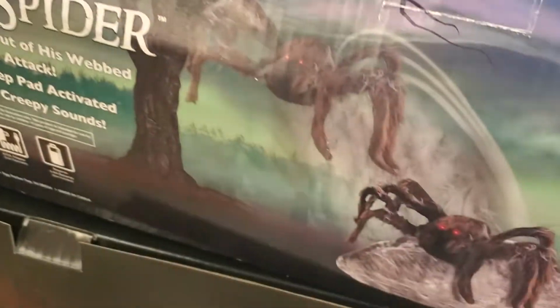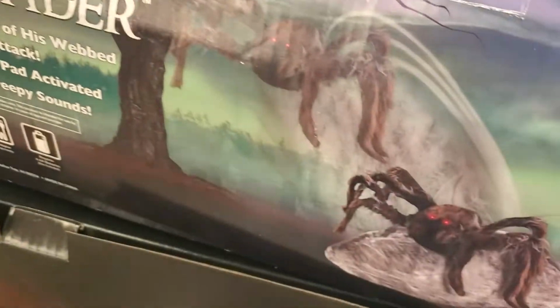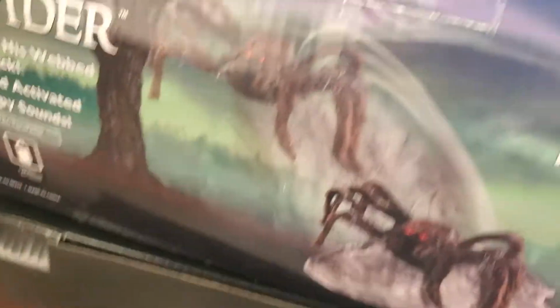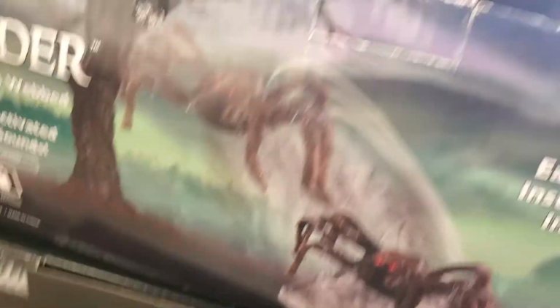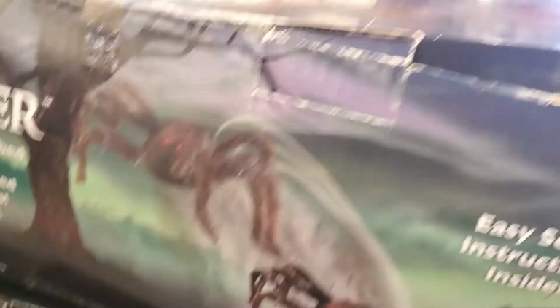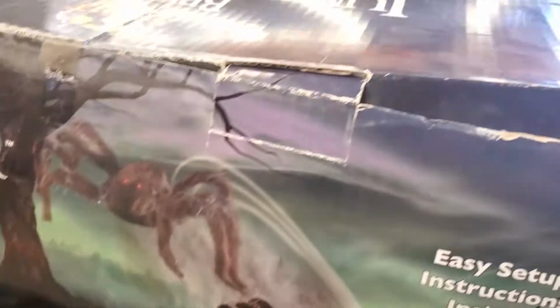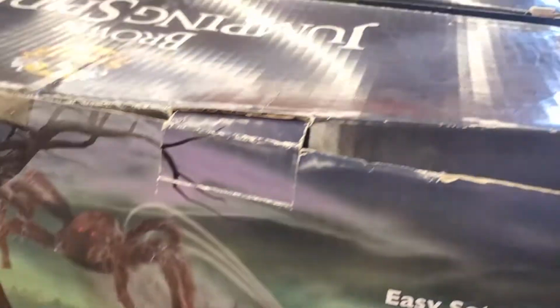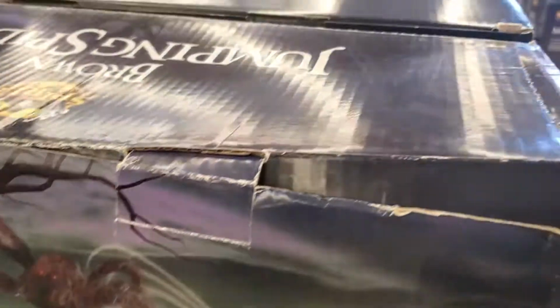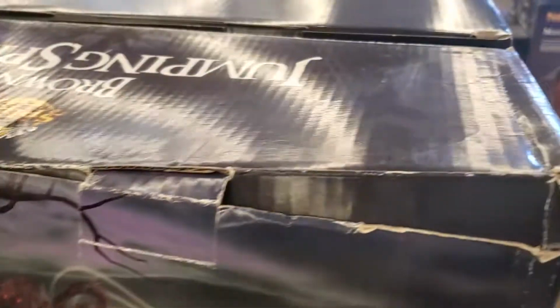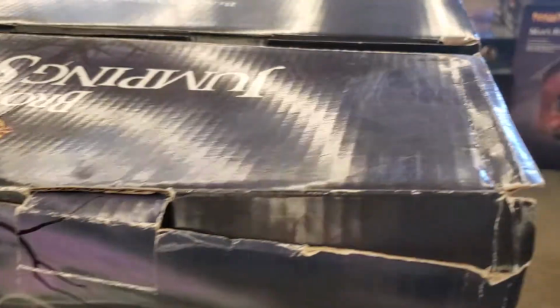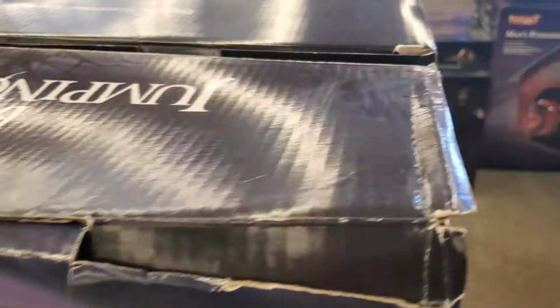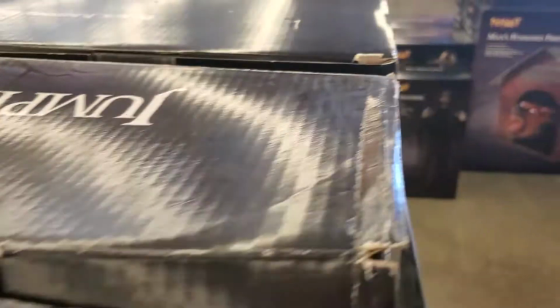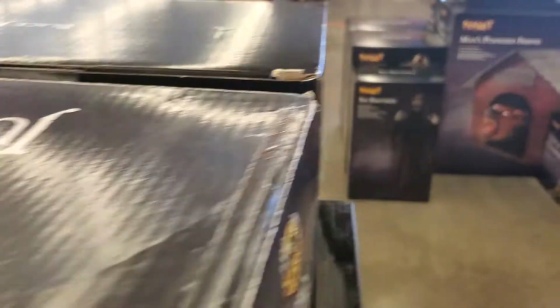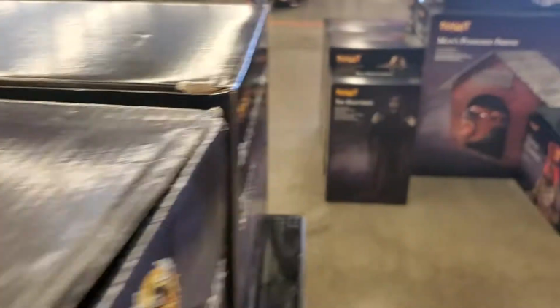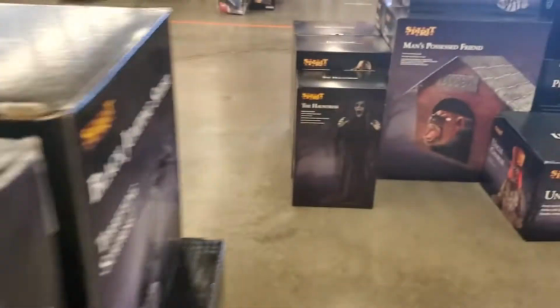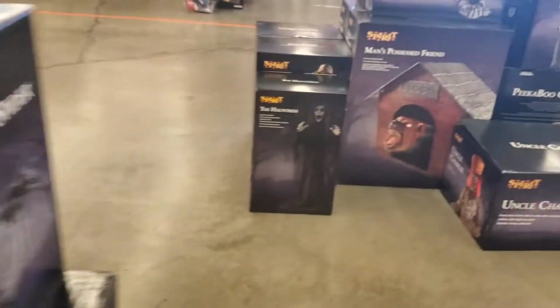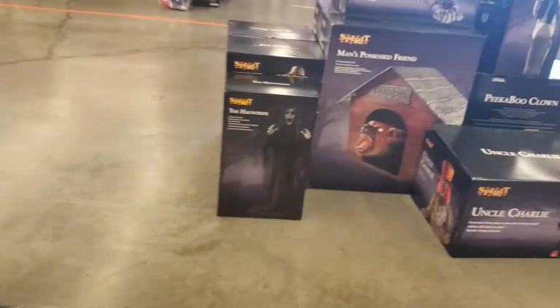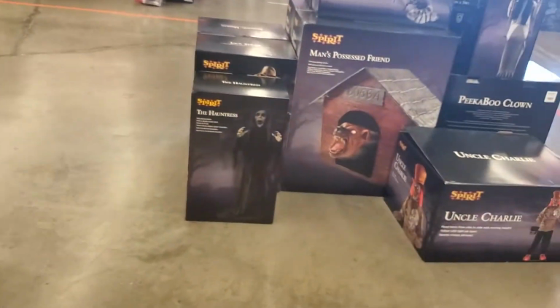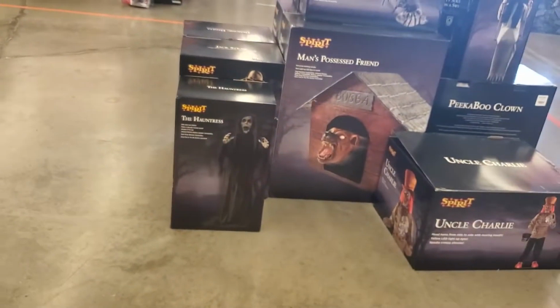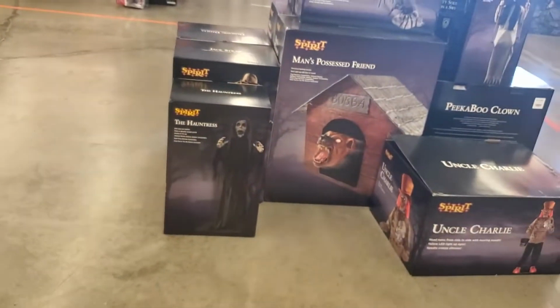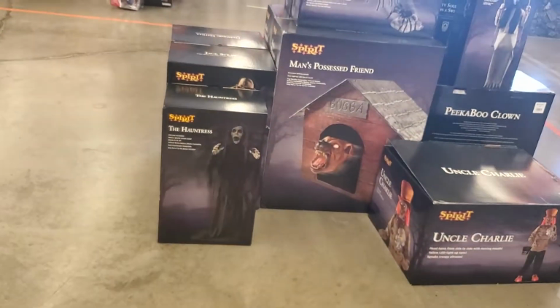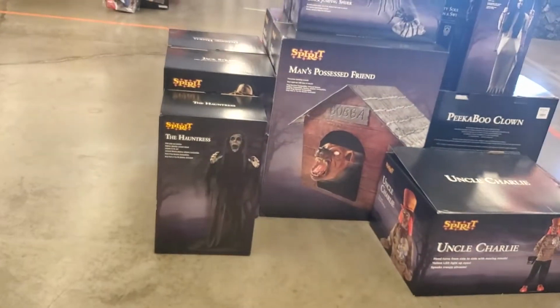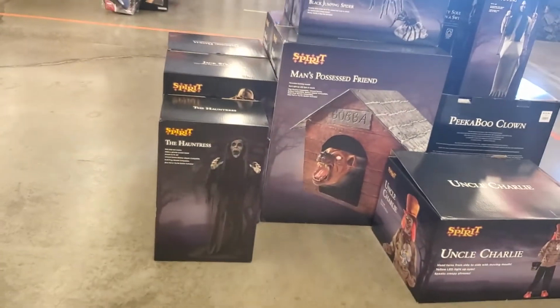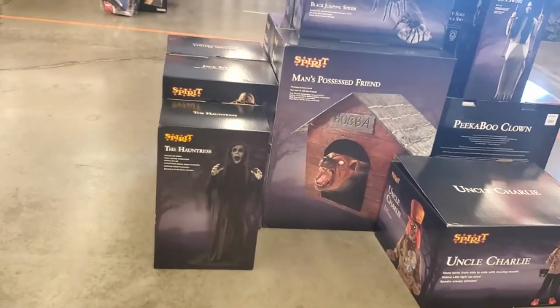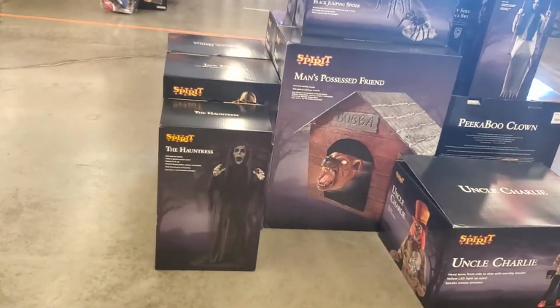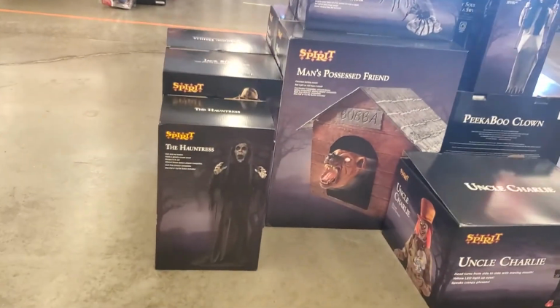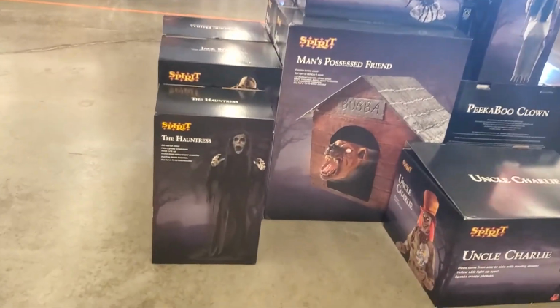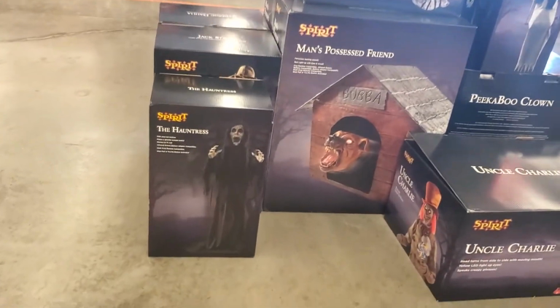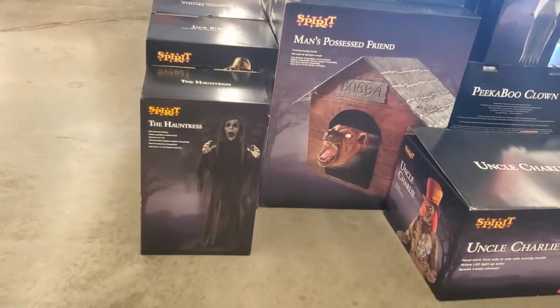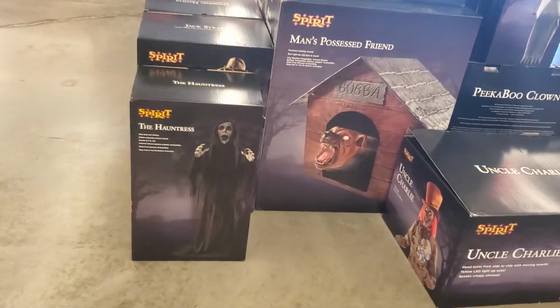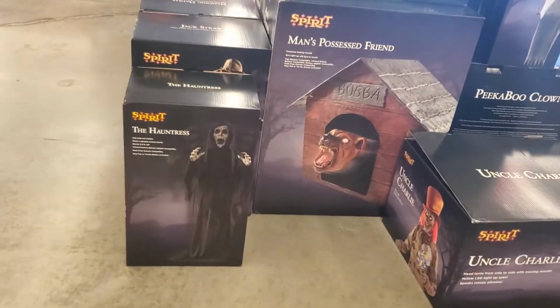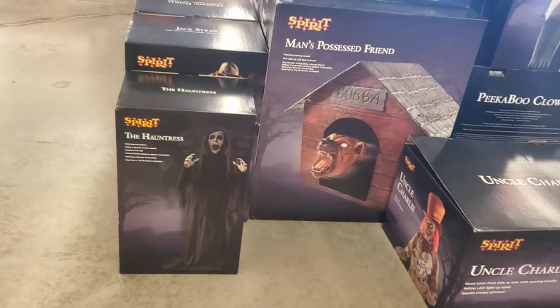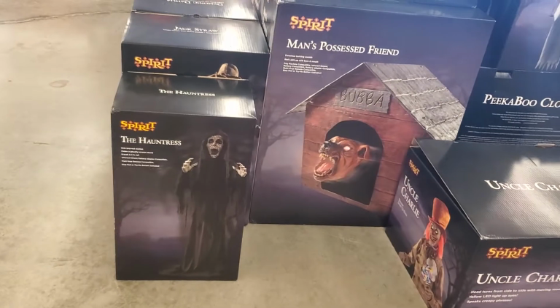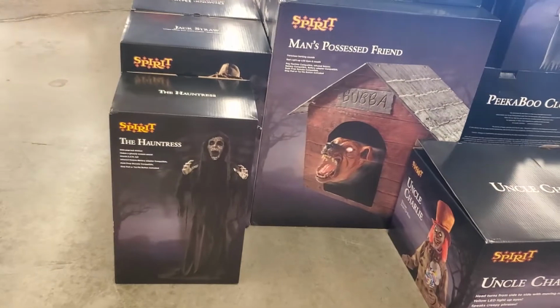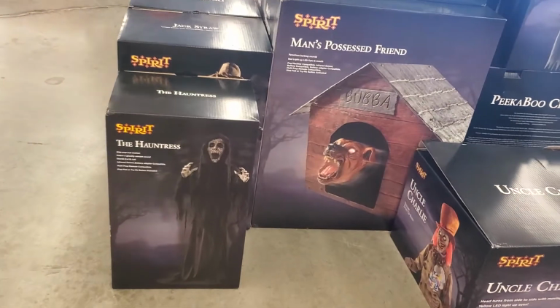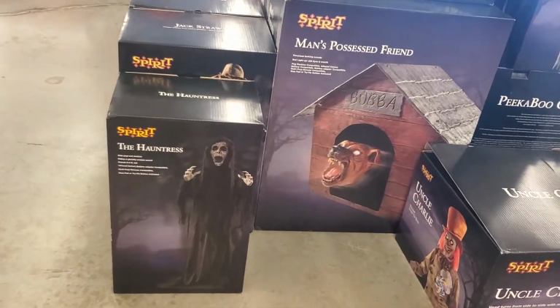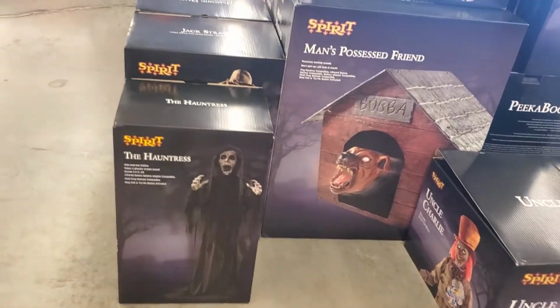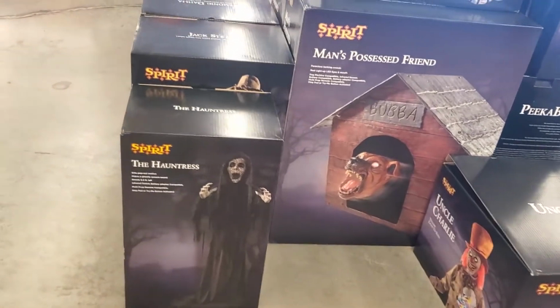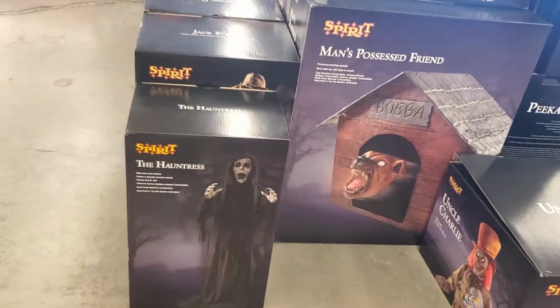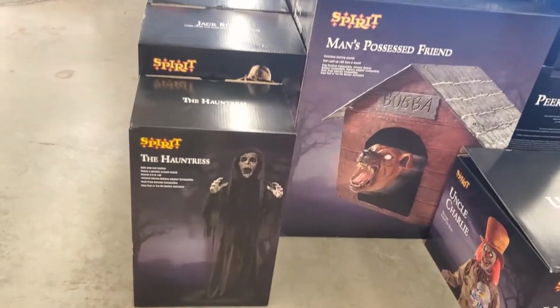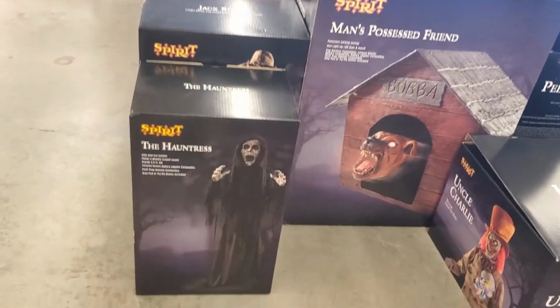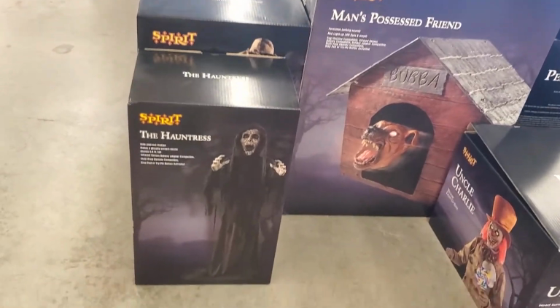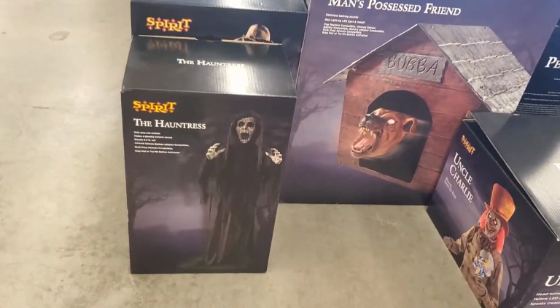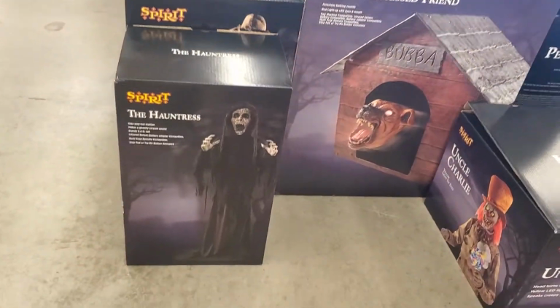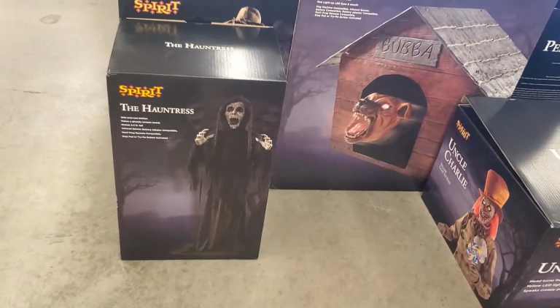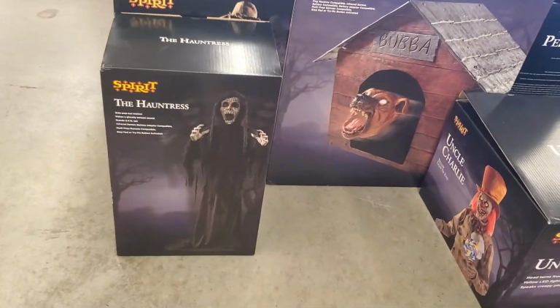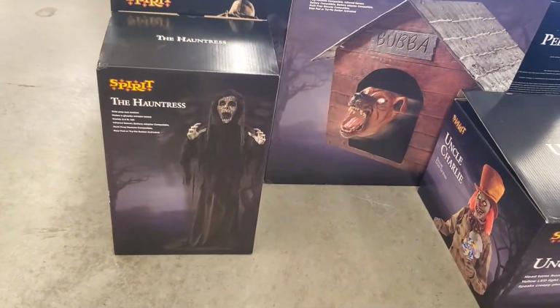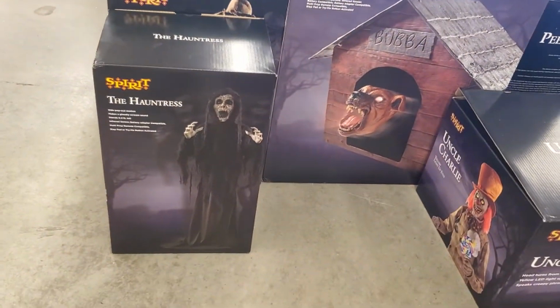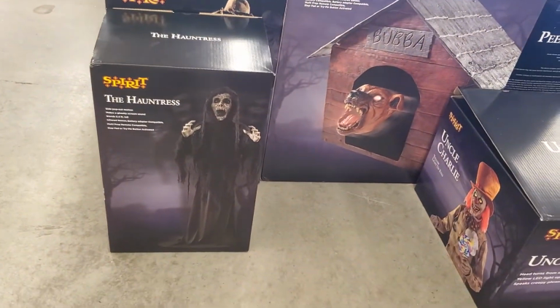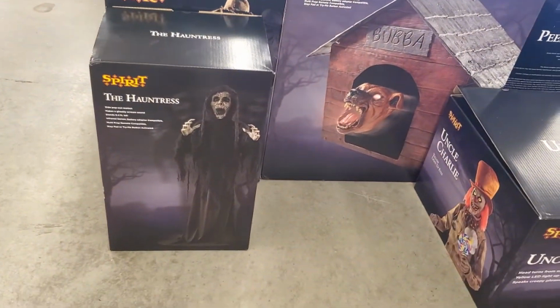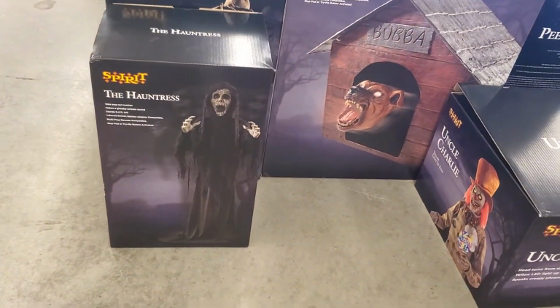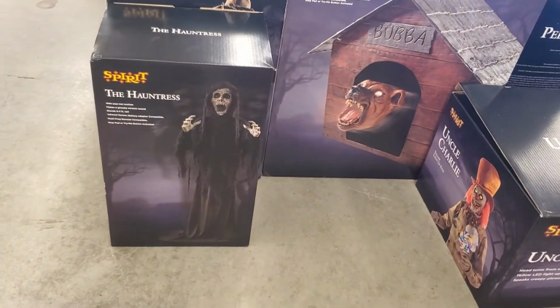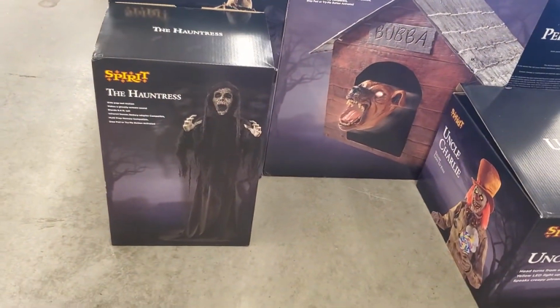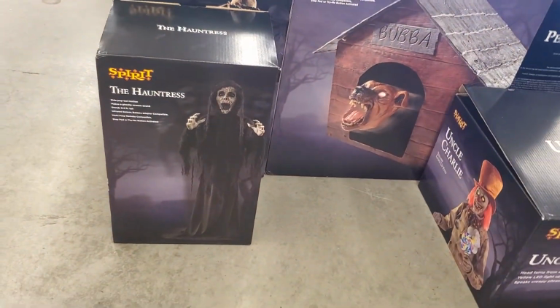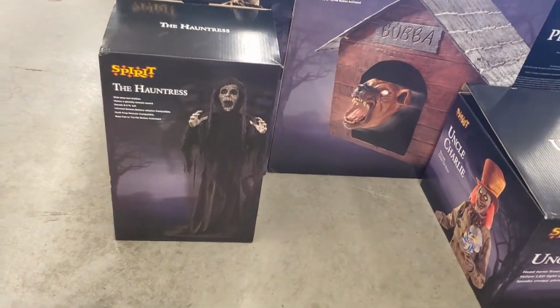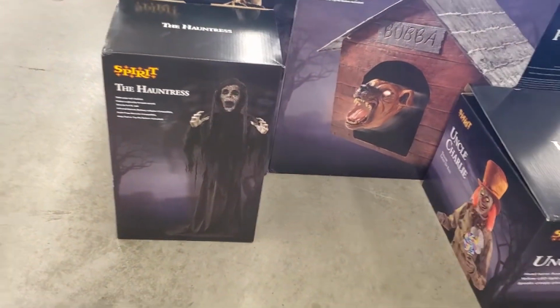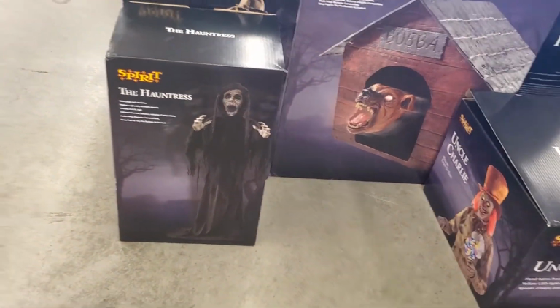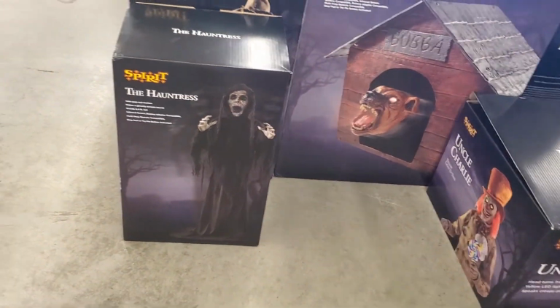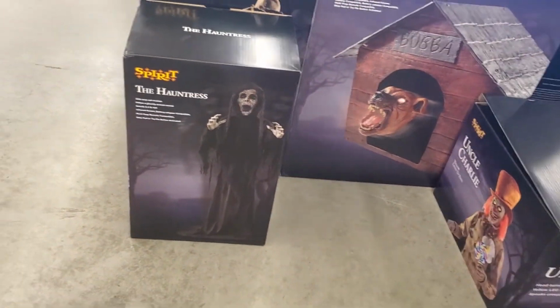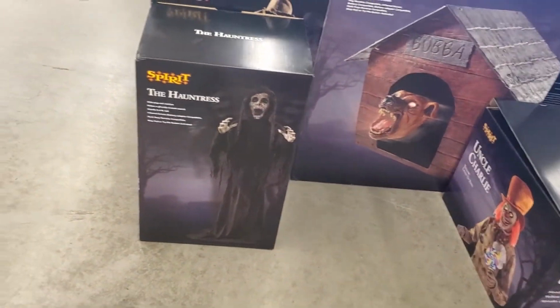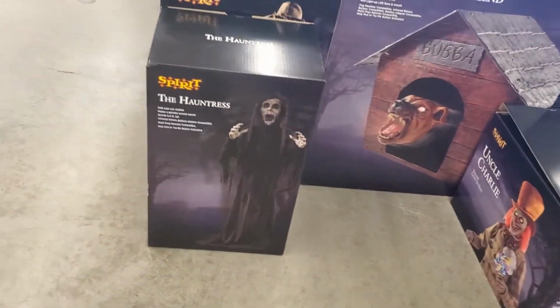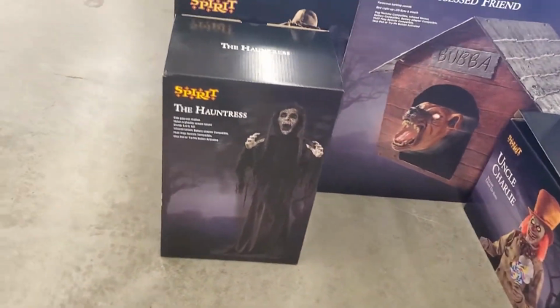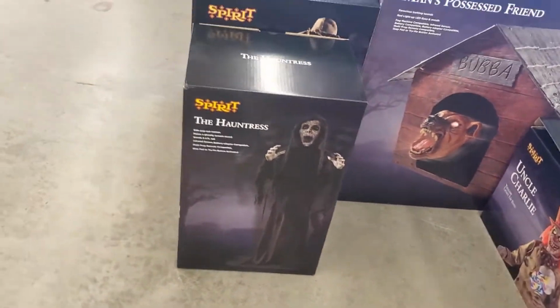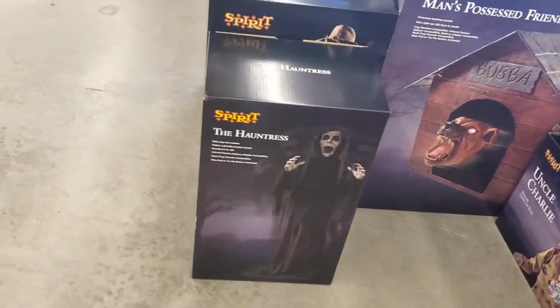They have a couple older ones. There's a Honduras. Oh, they have a Honduras? Yeah. I think I should buy it.